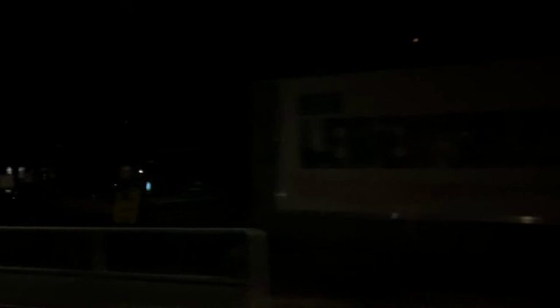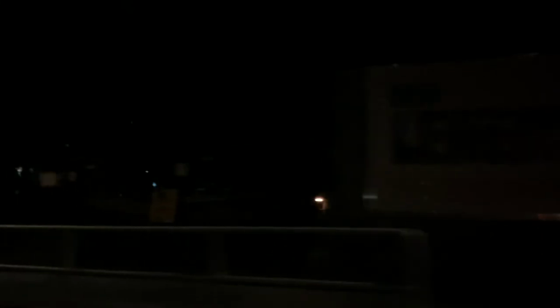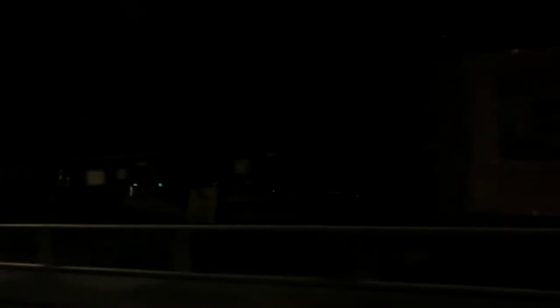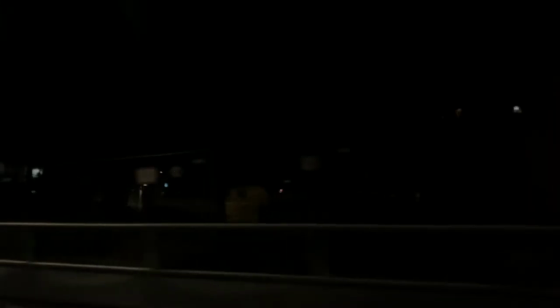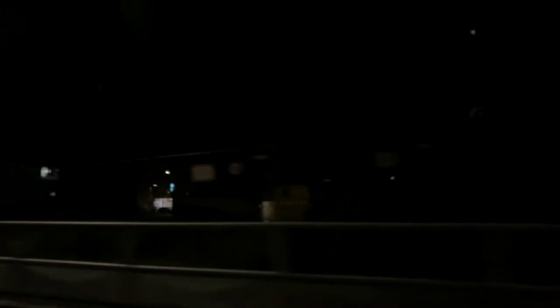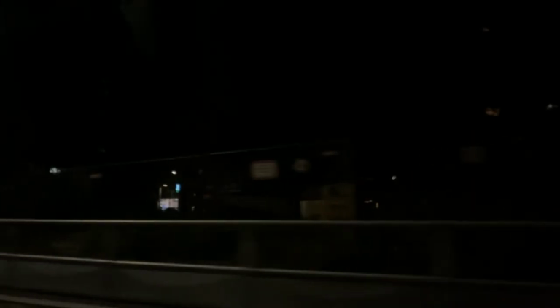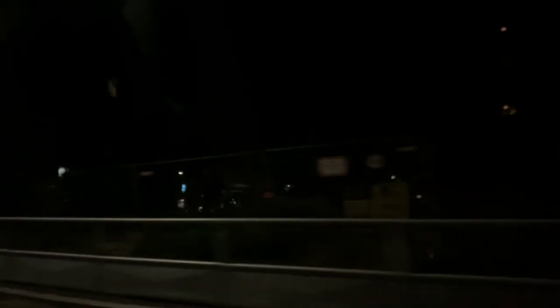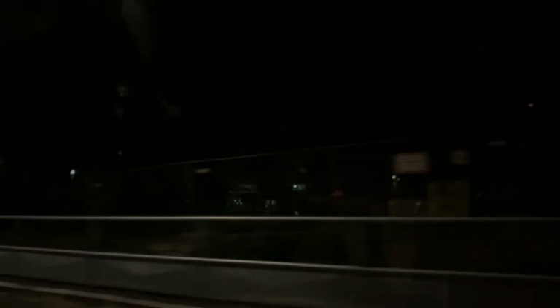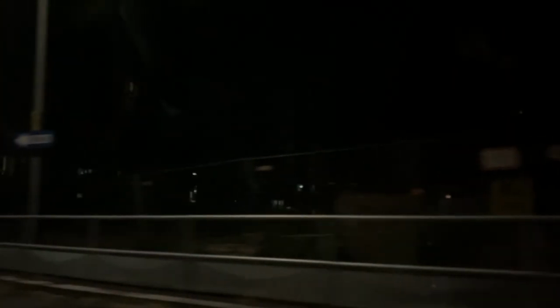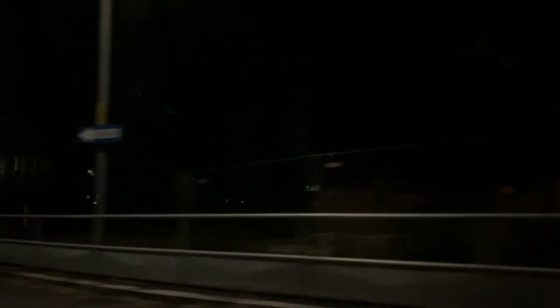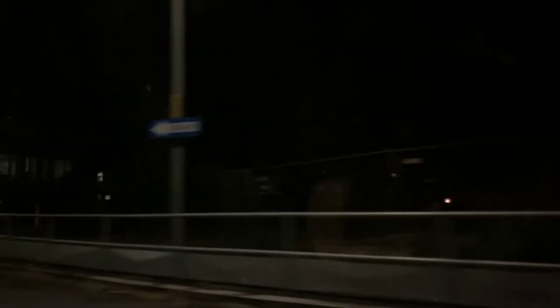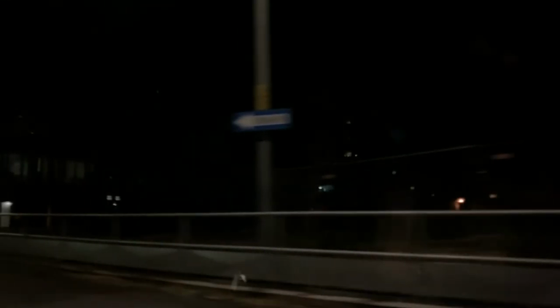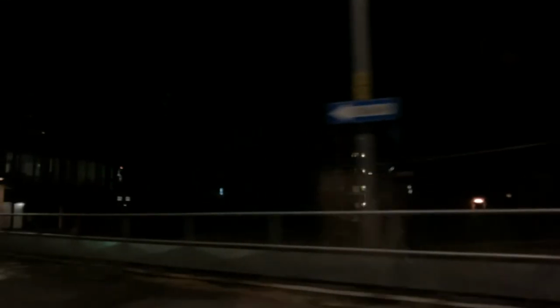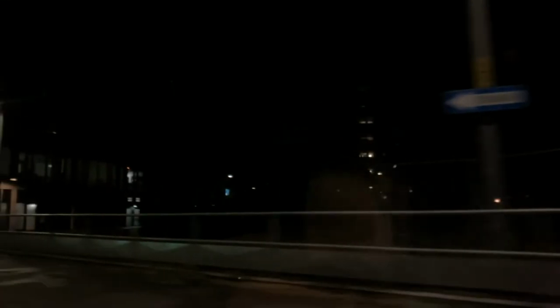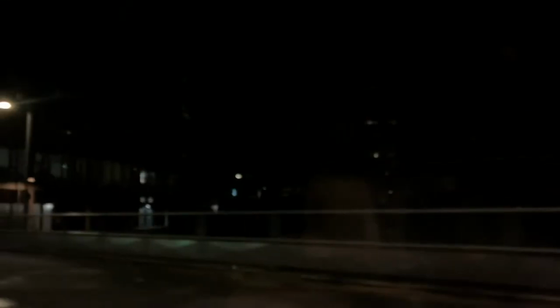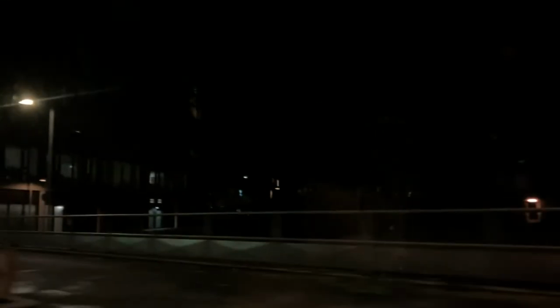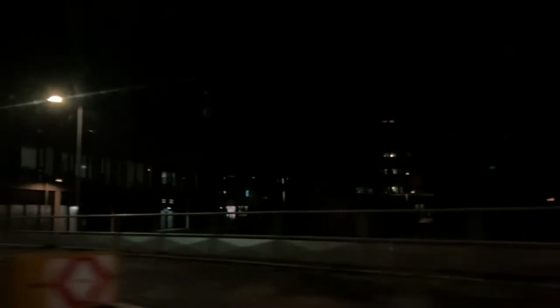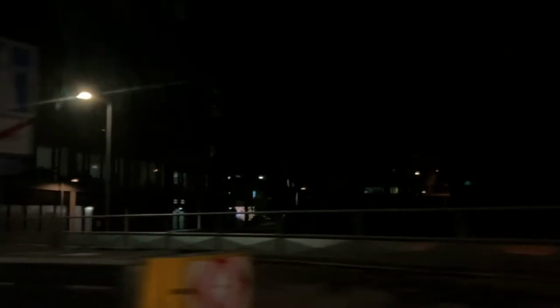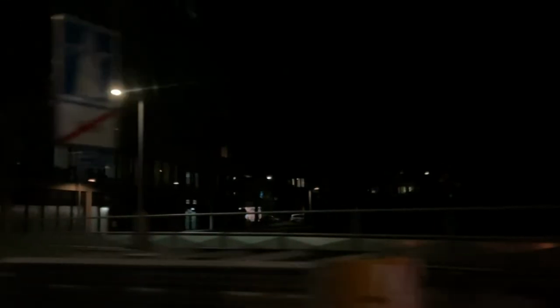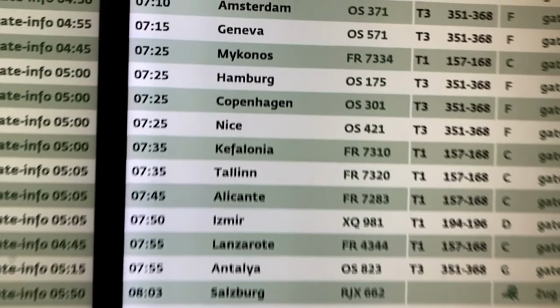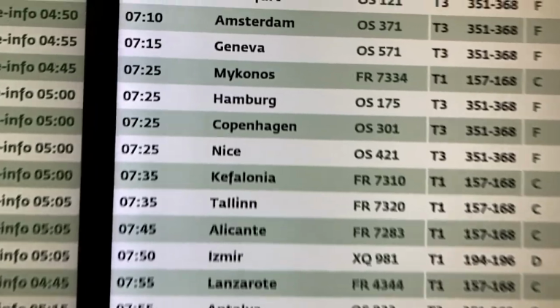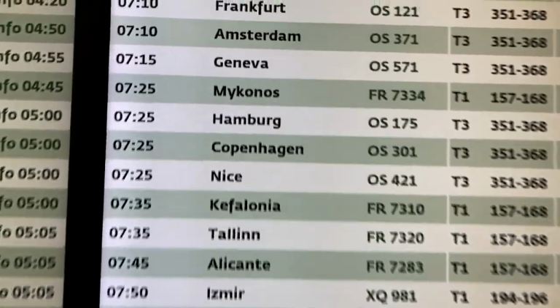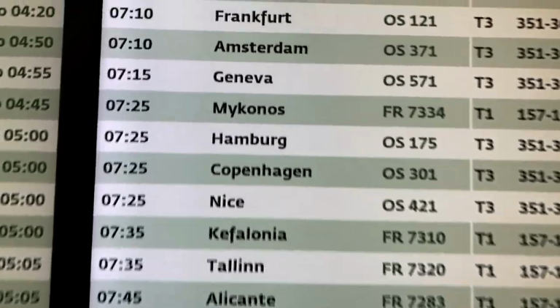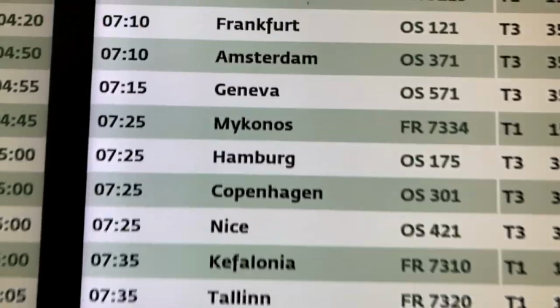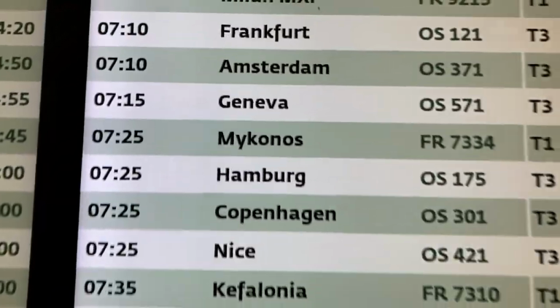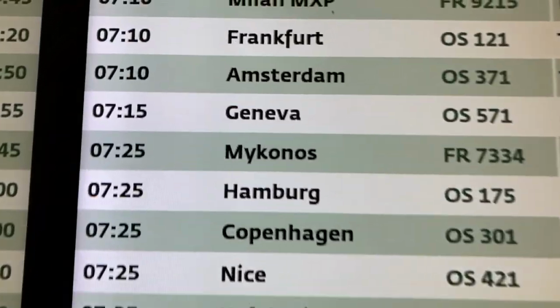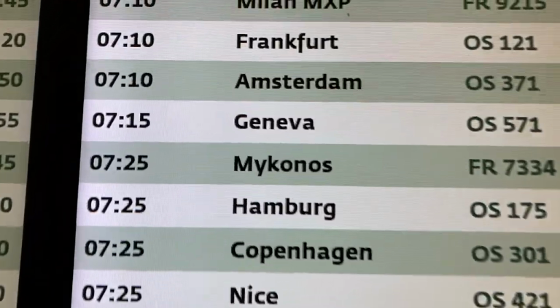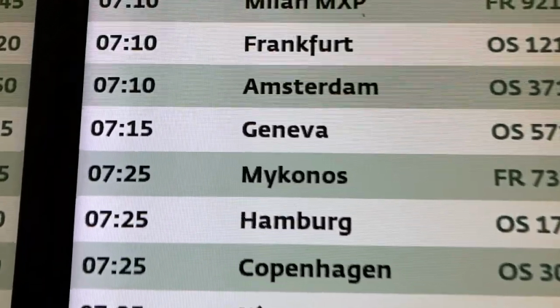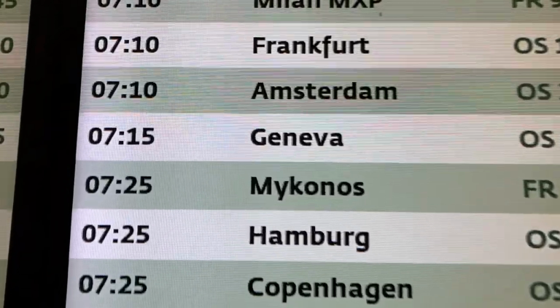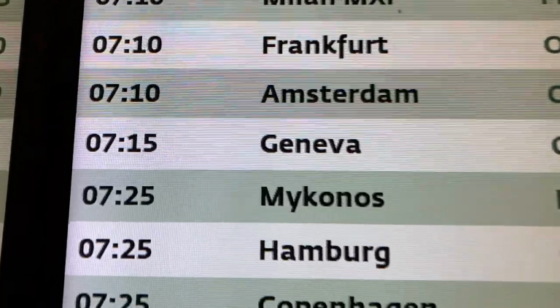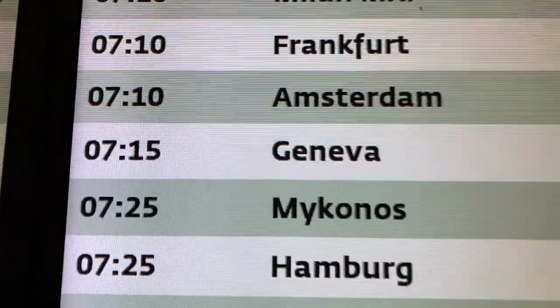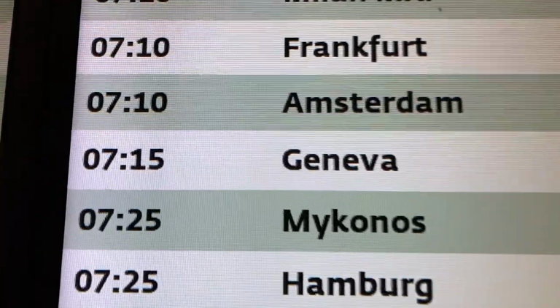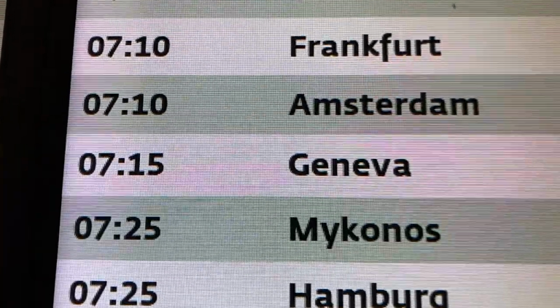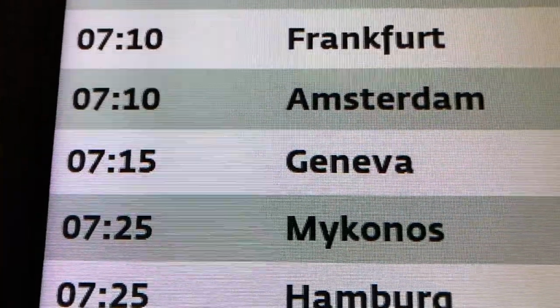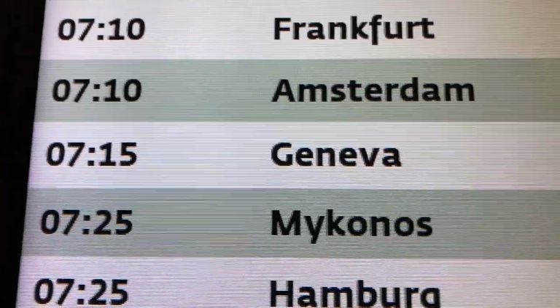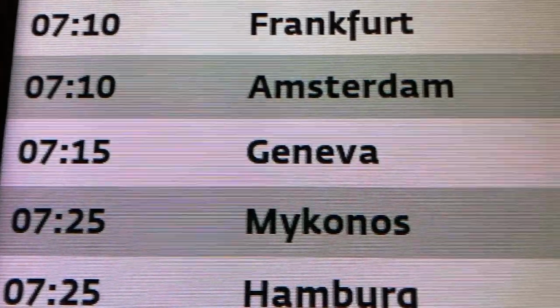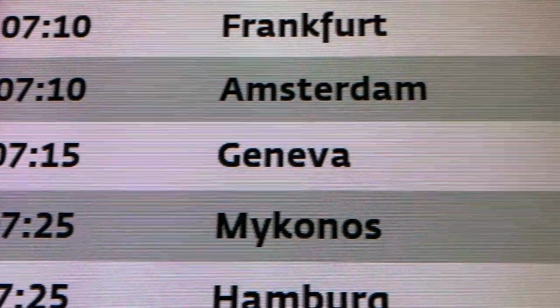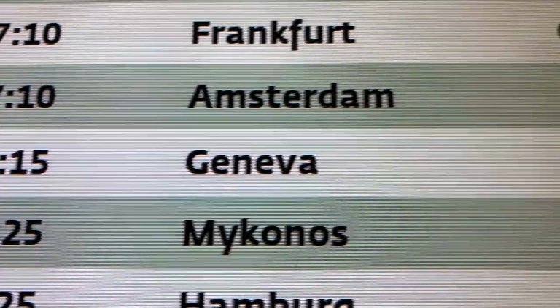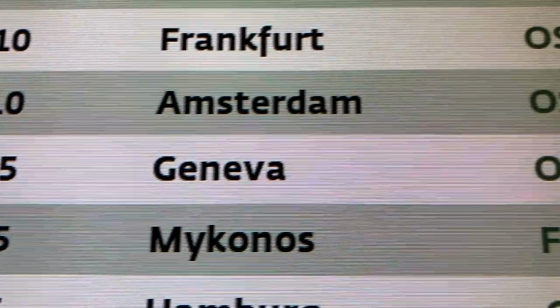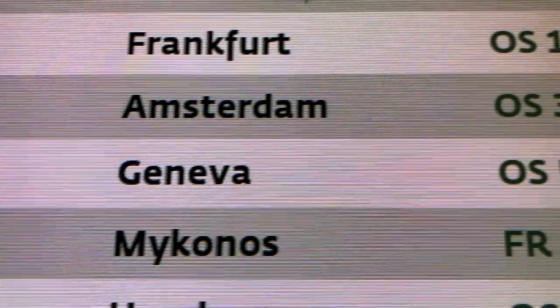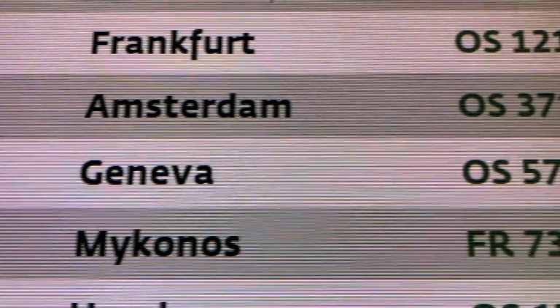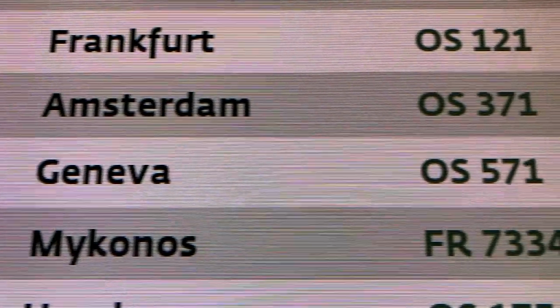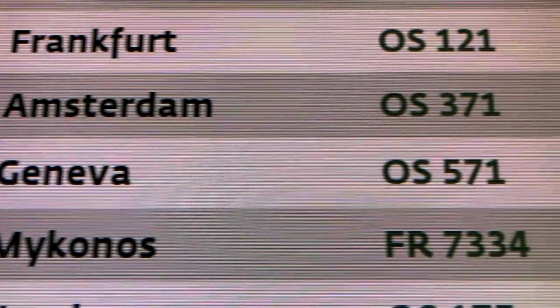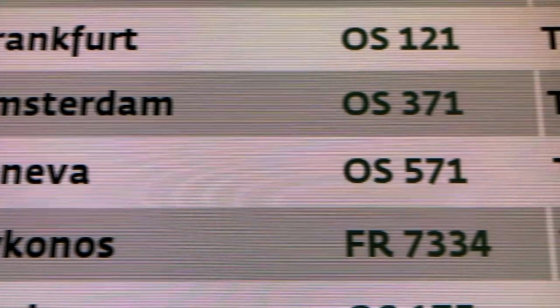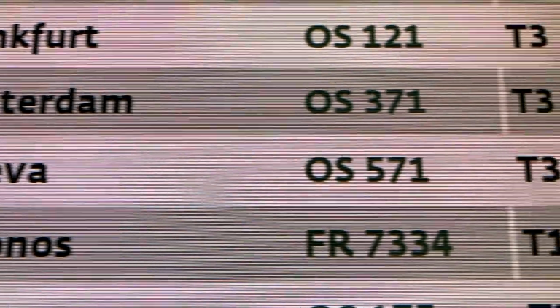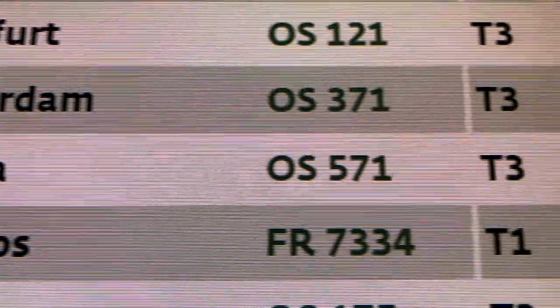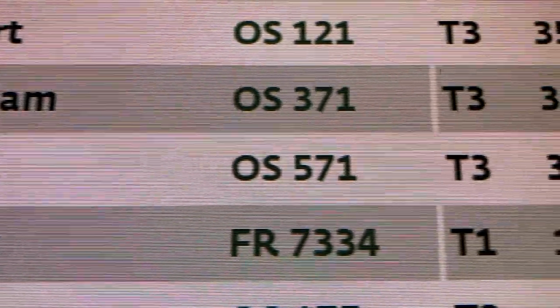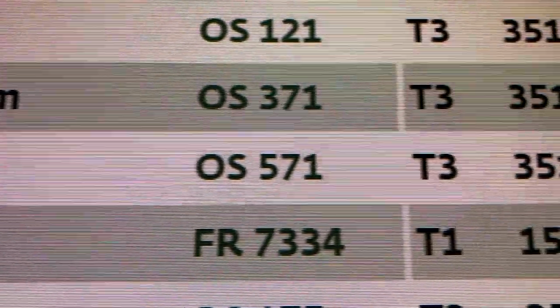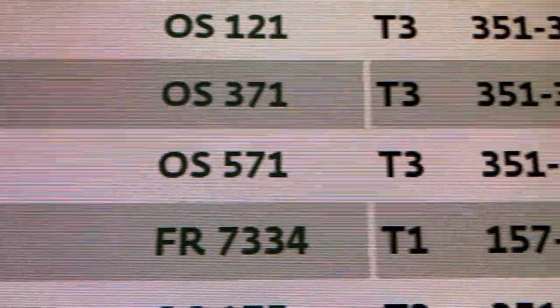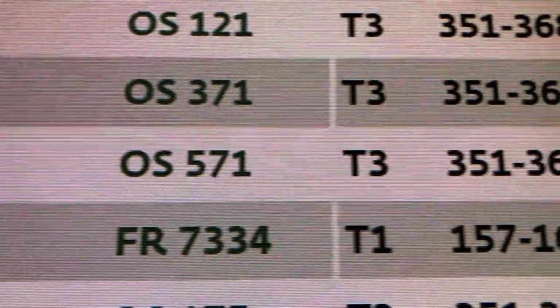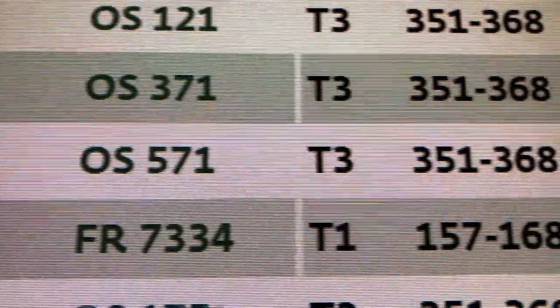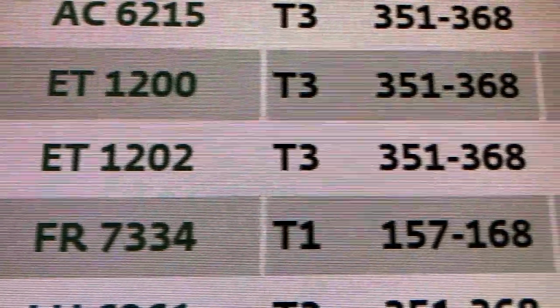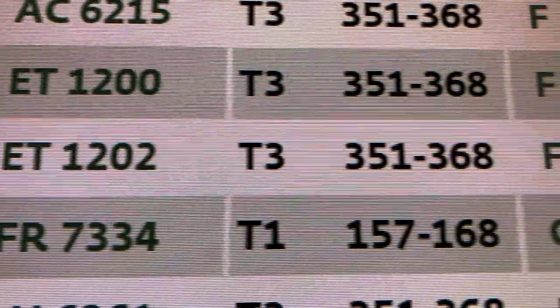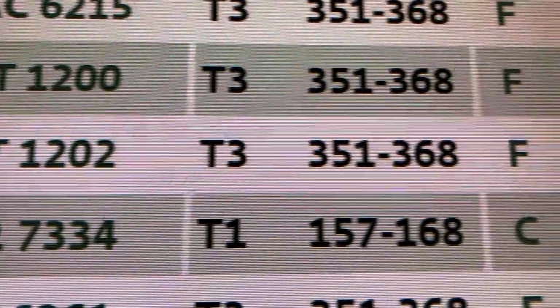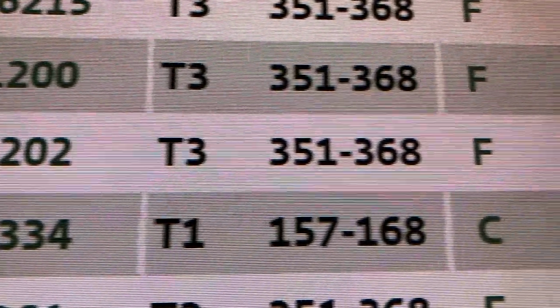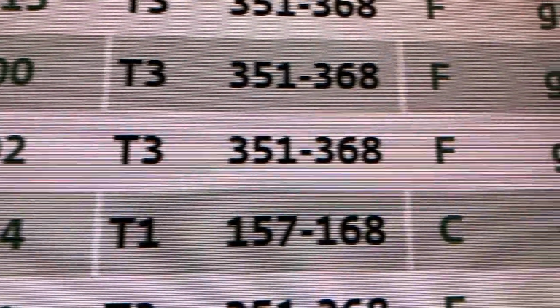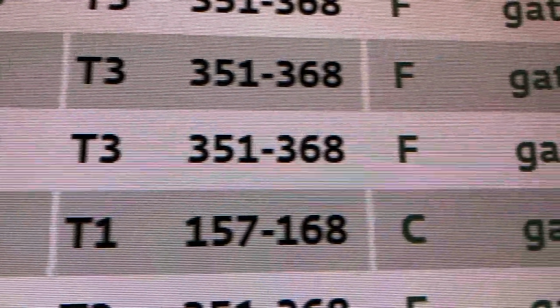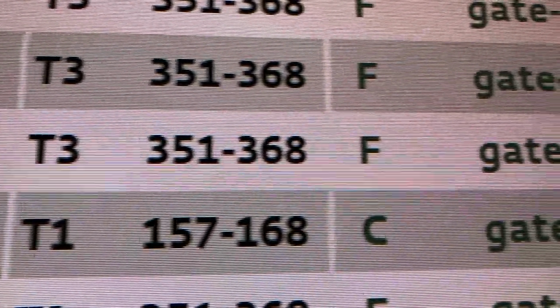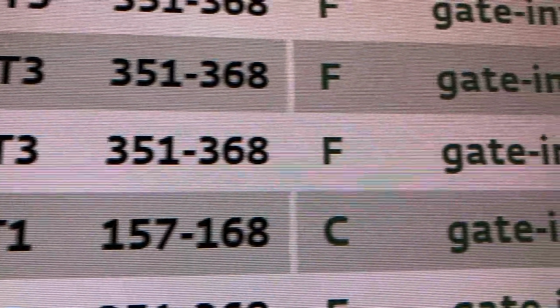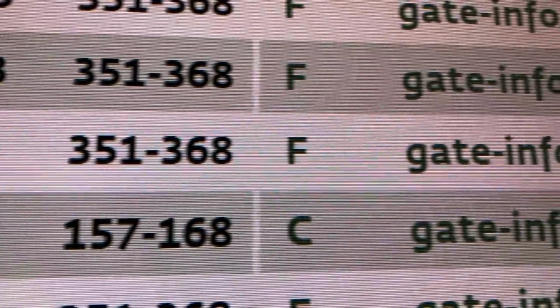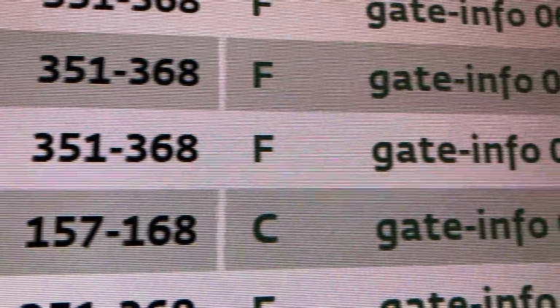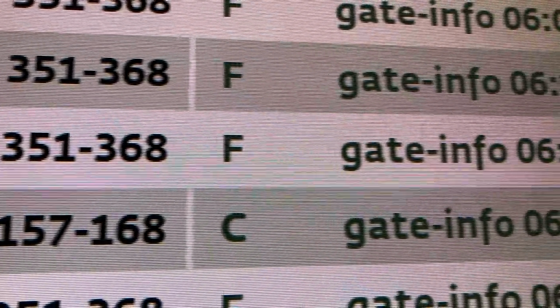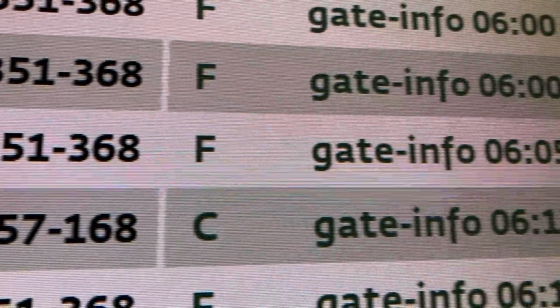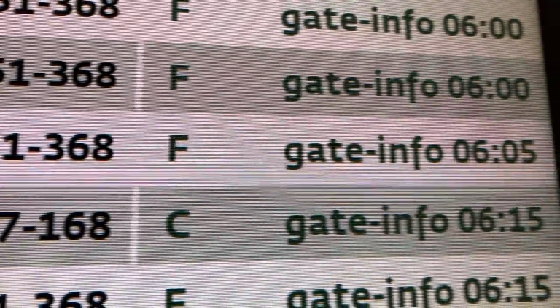Good morning from Vienna, Austria. Today I'm flying Austrian Airlines E-195 Economy Class product to Geneva, Switzerland.